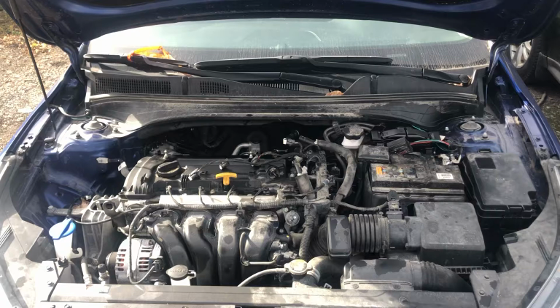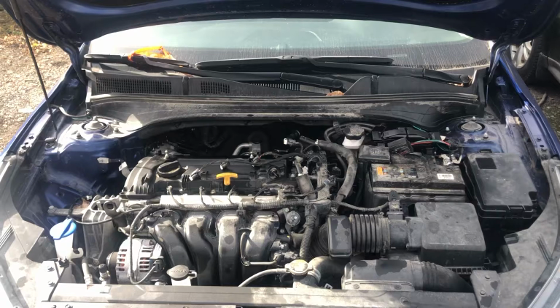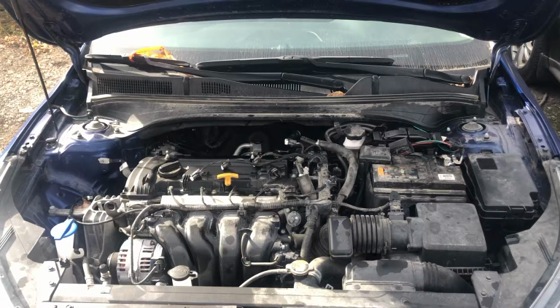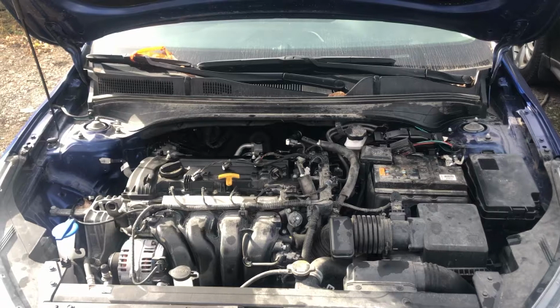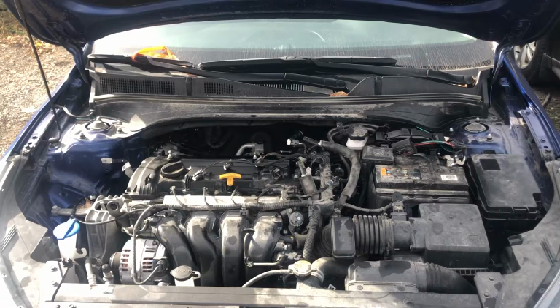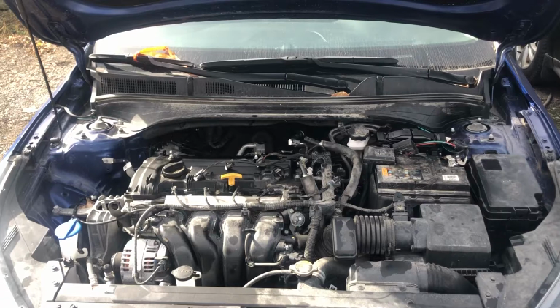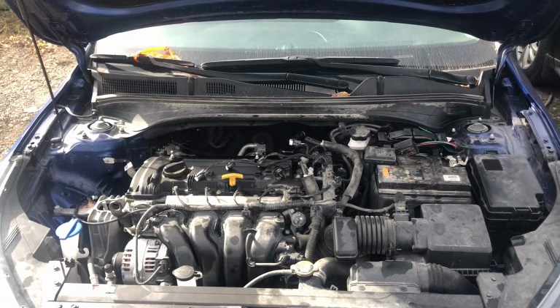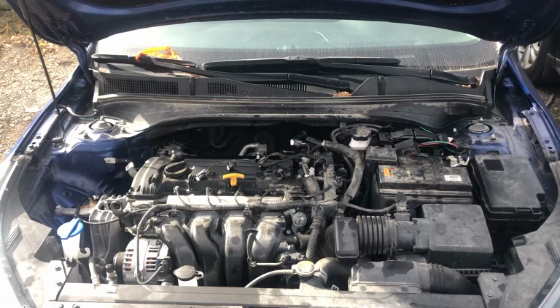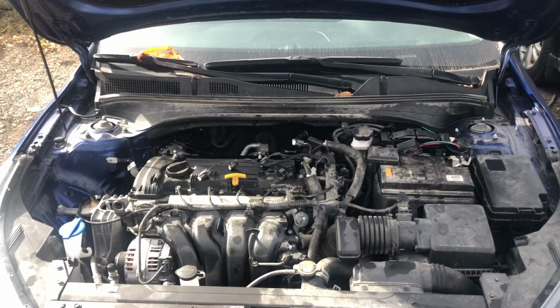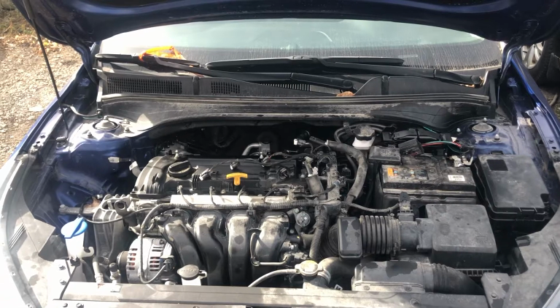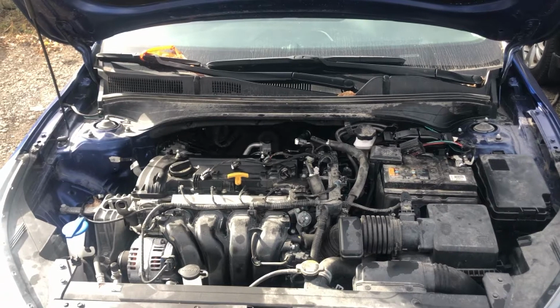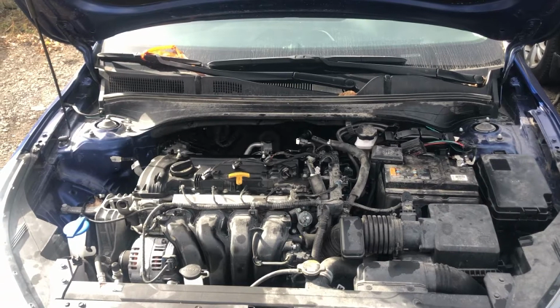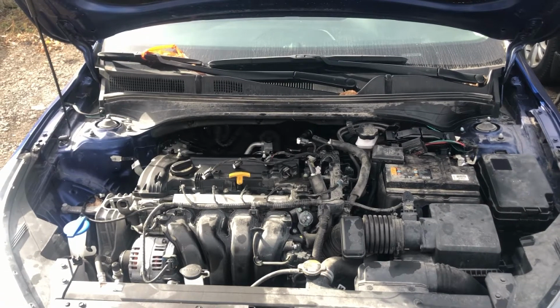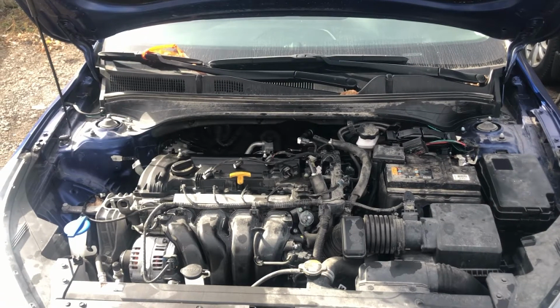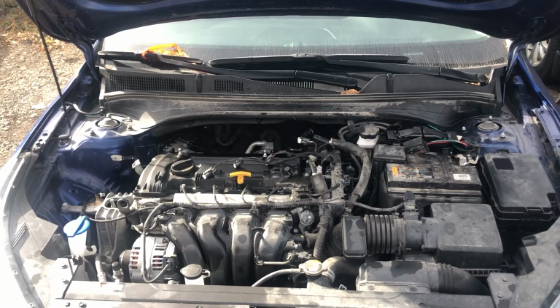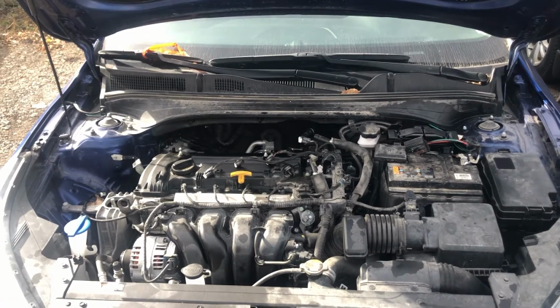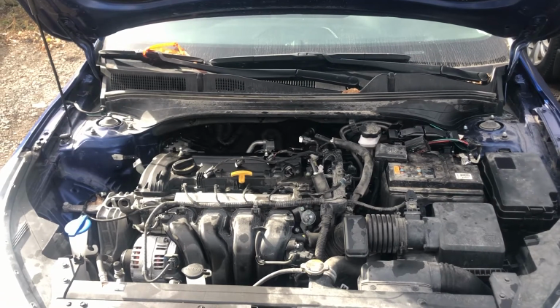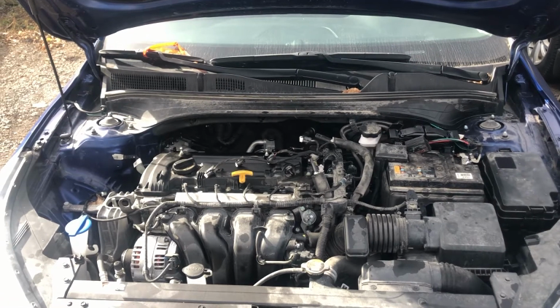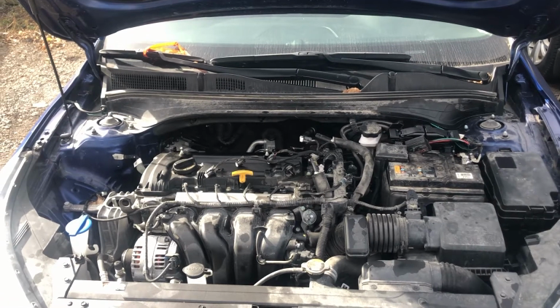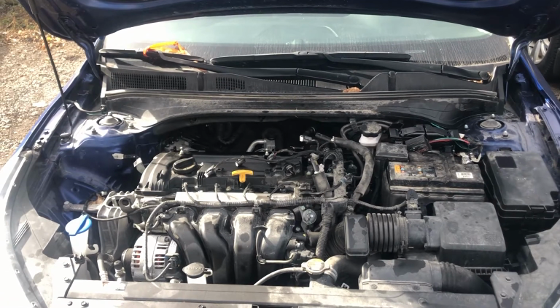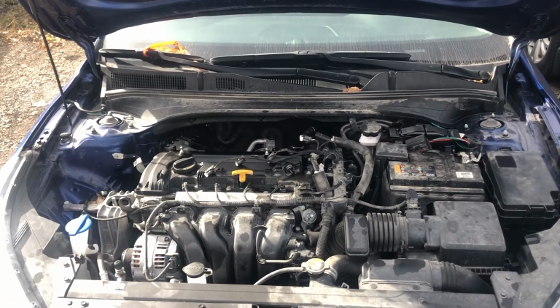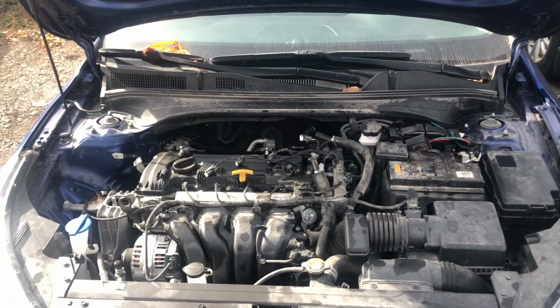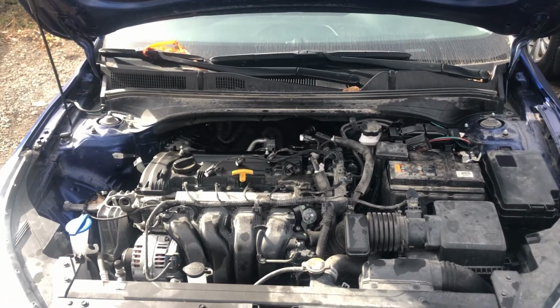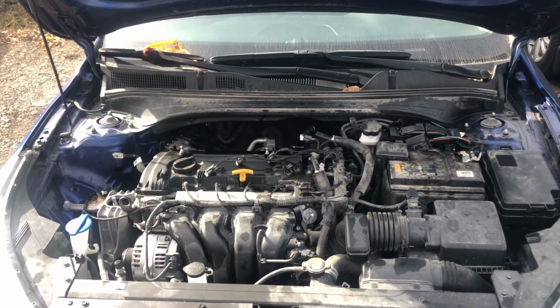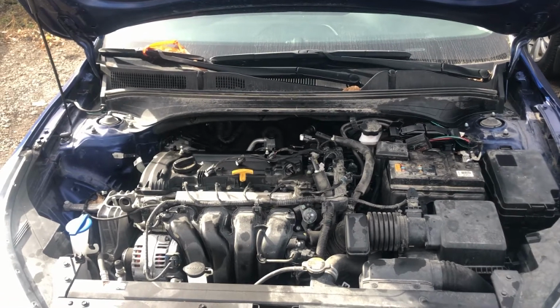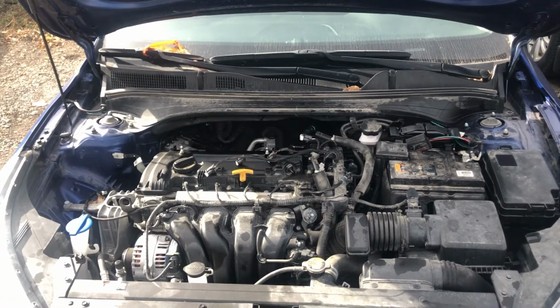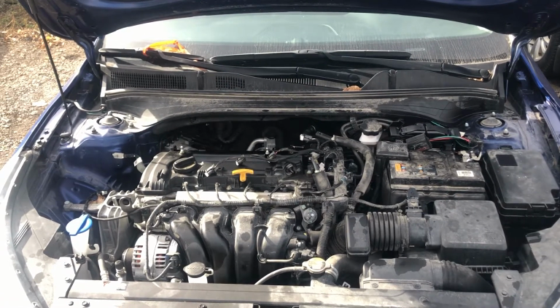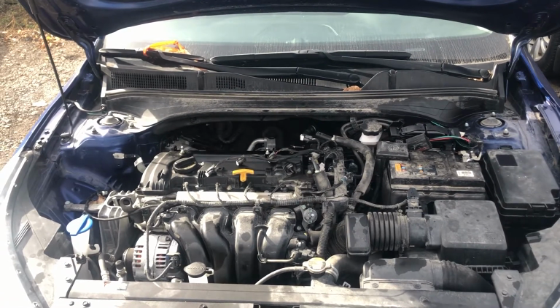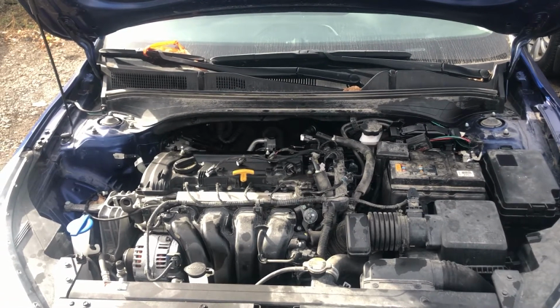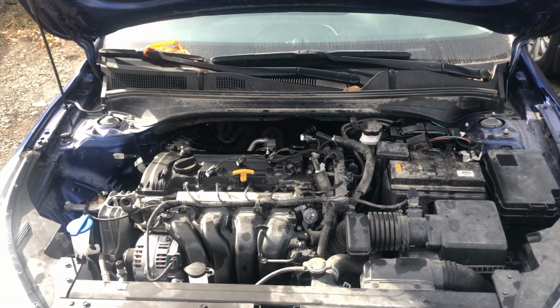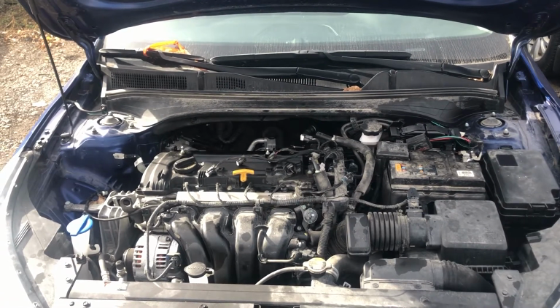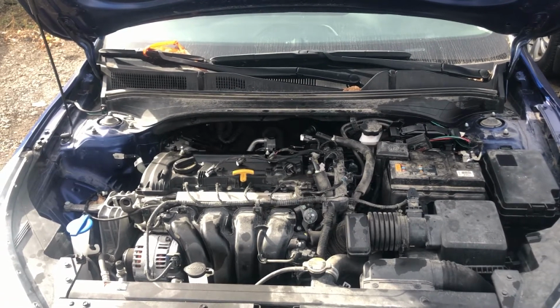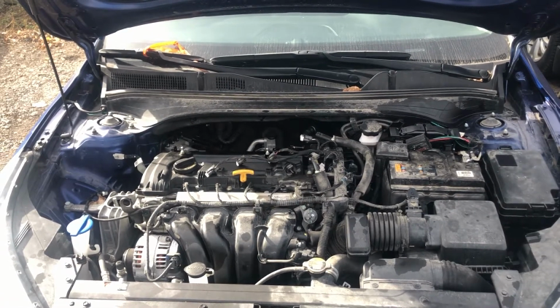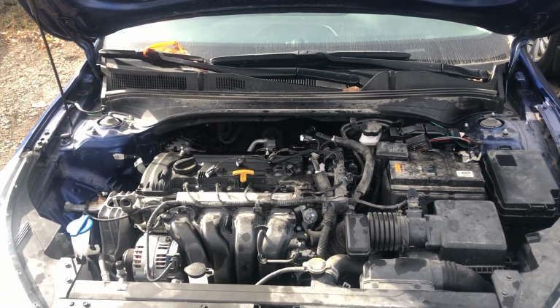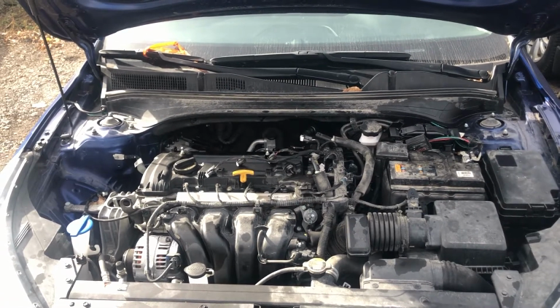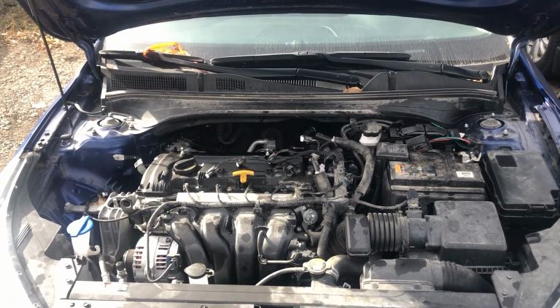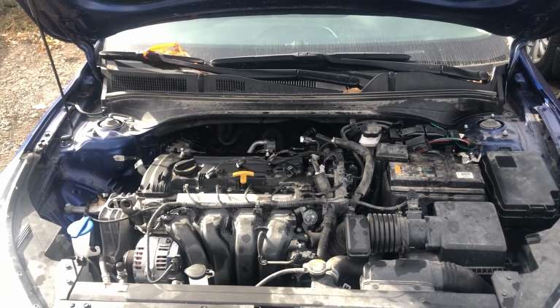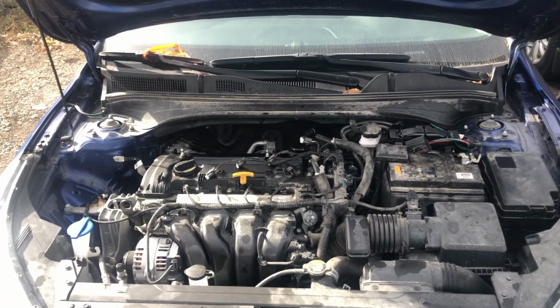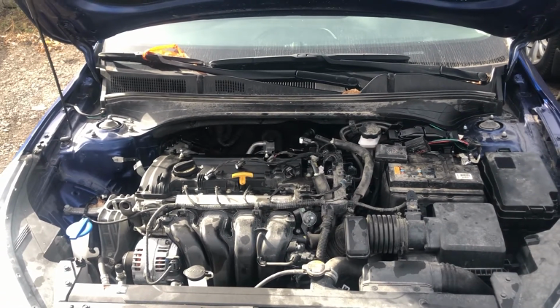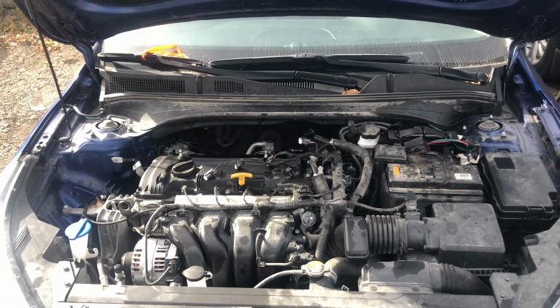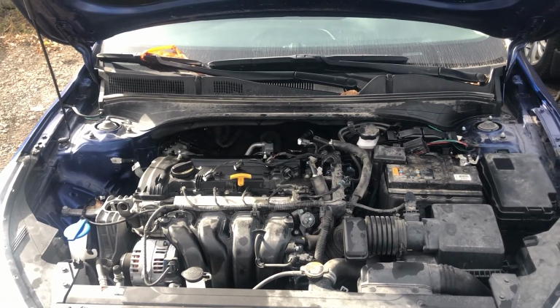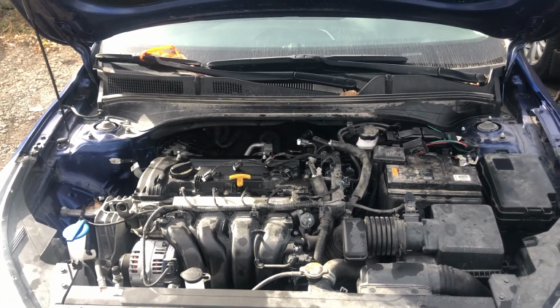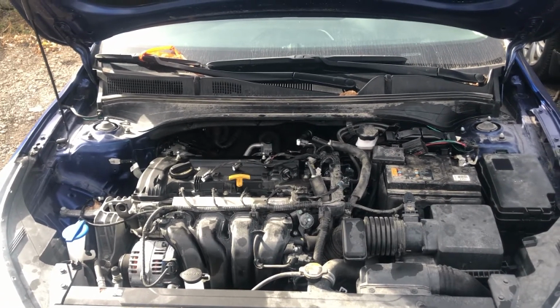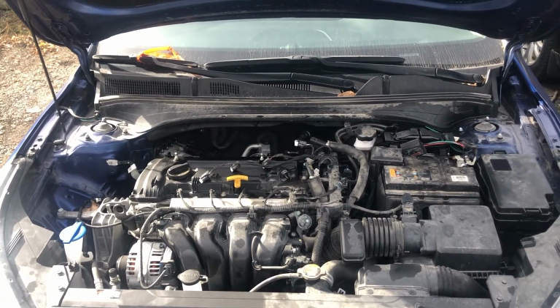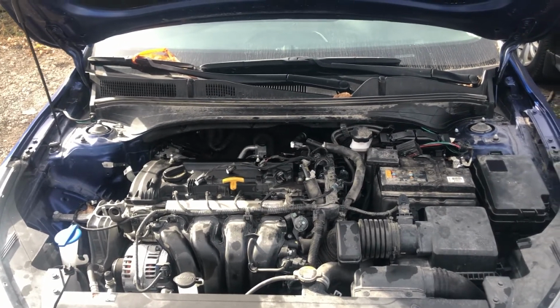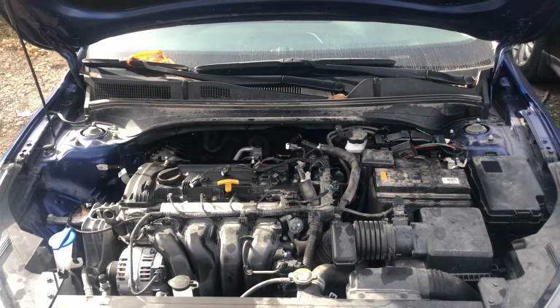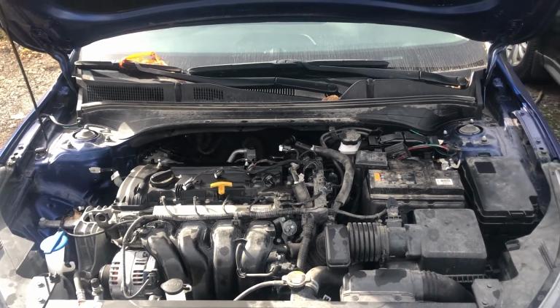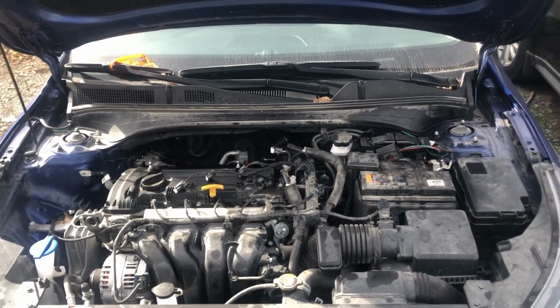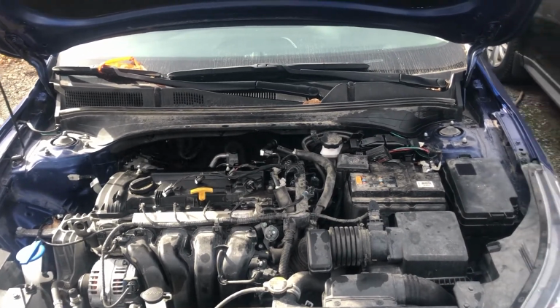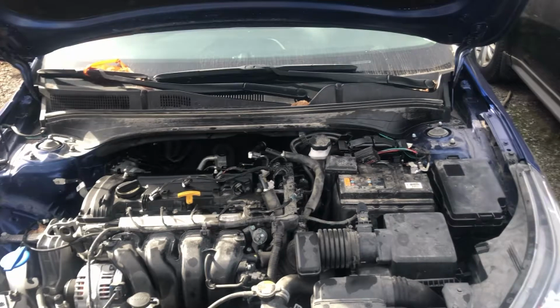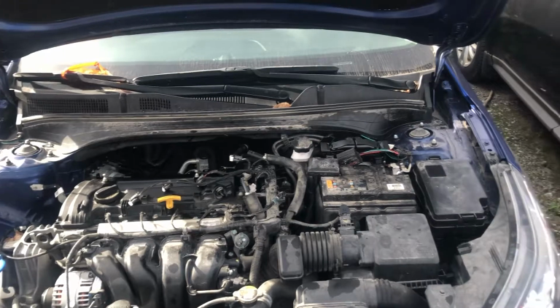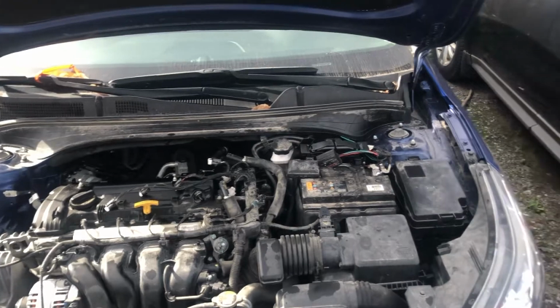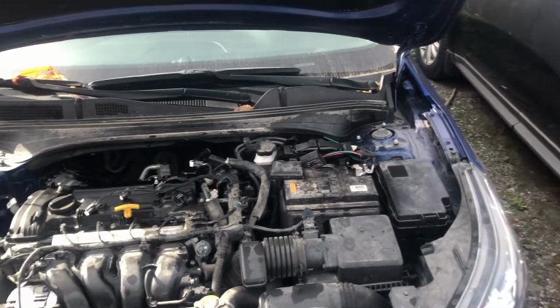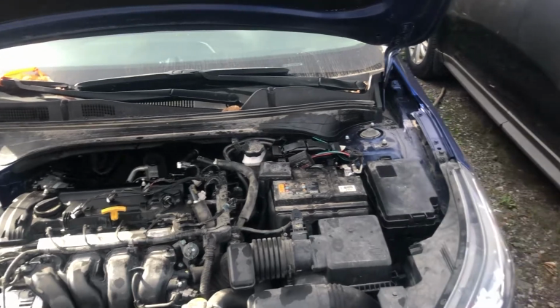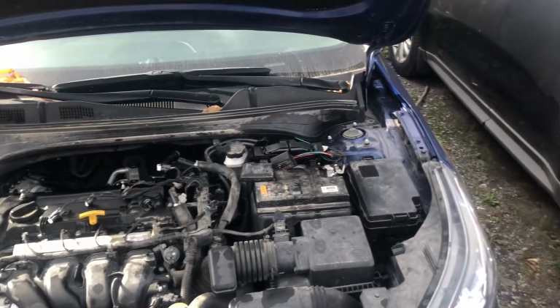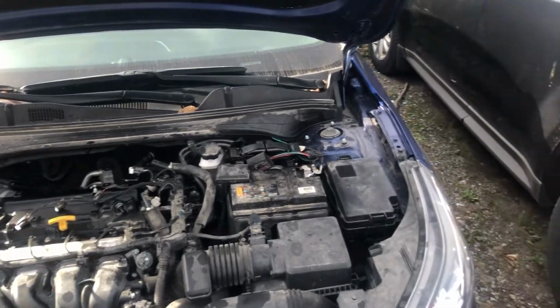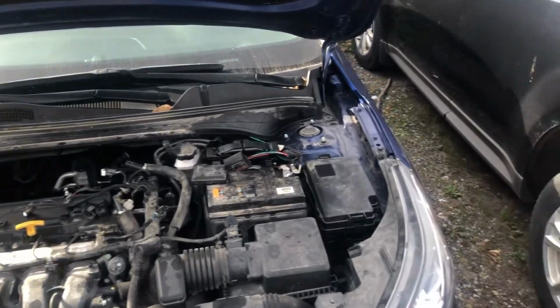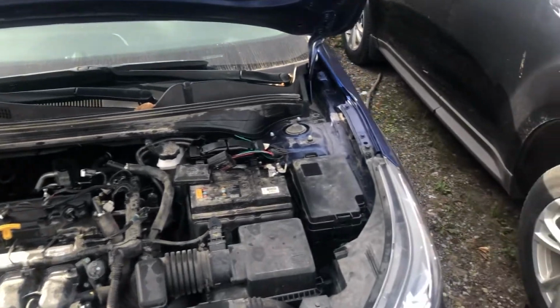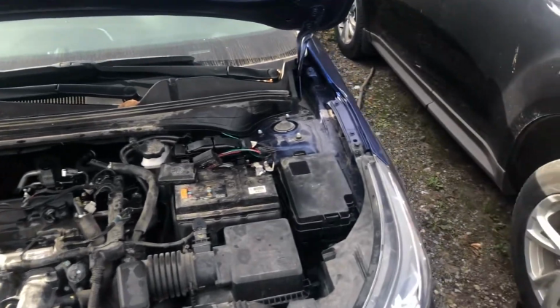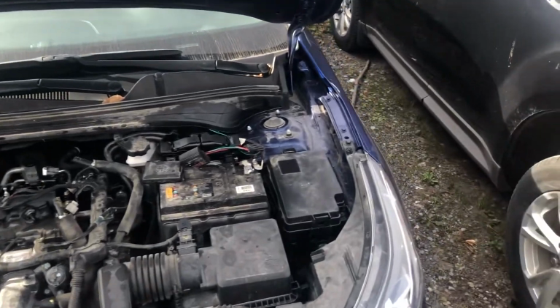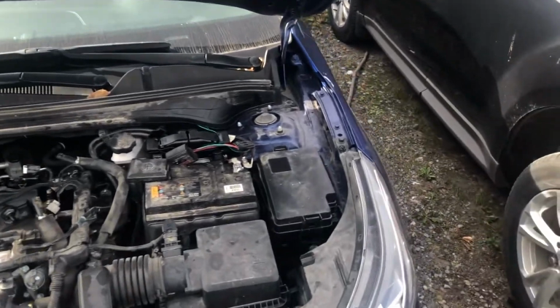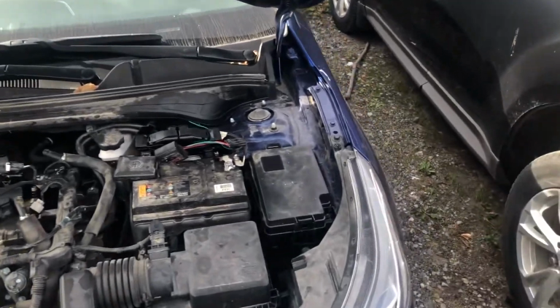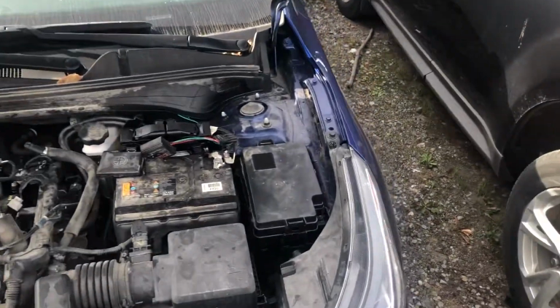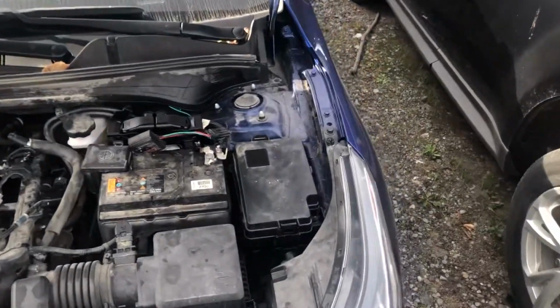Welcome to Simon's Car Fix. Today we'll be showing you the fuse box locations for this 2016 Kia Rio.